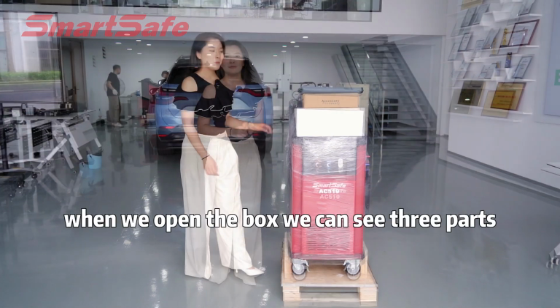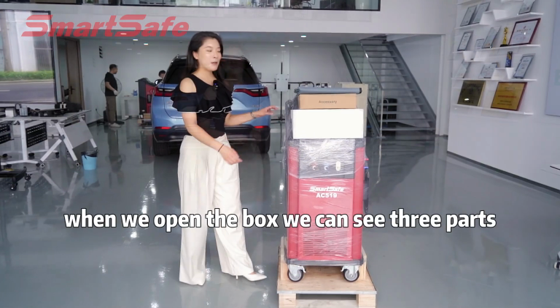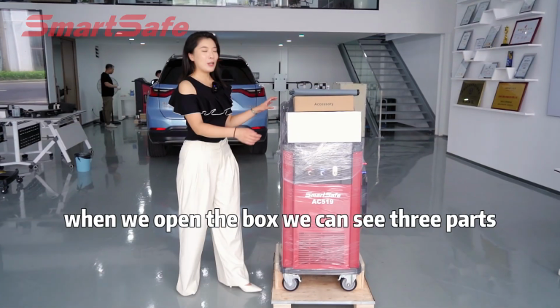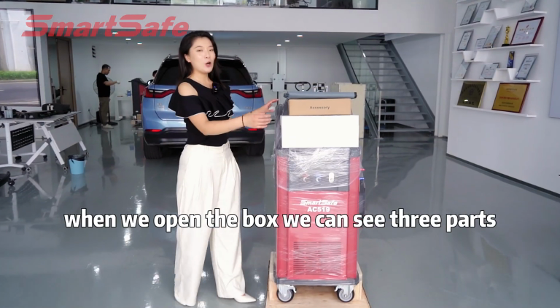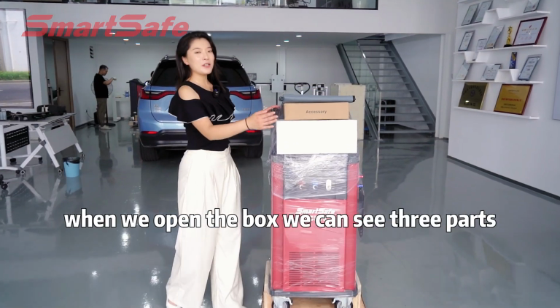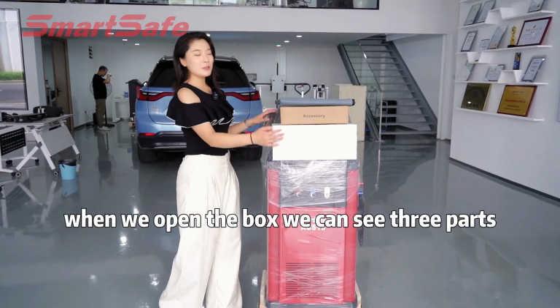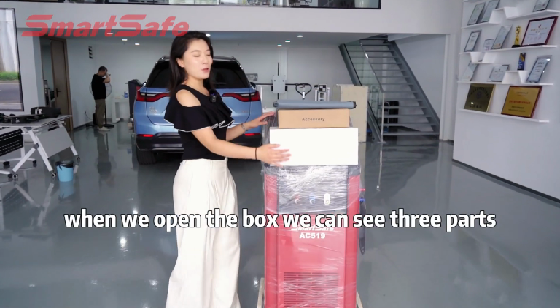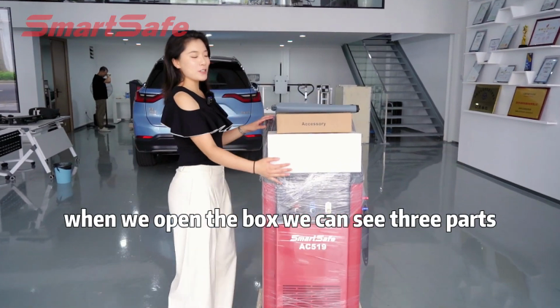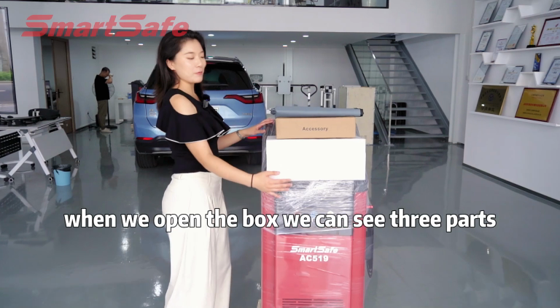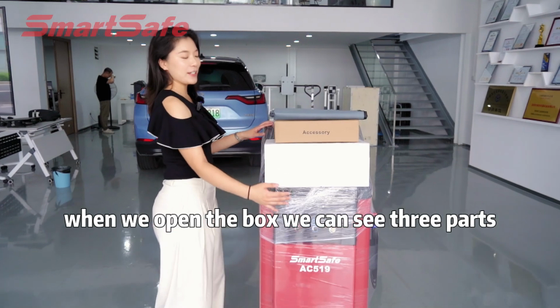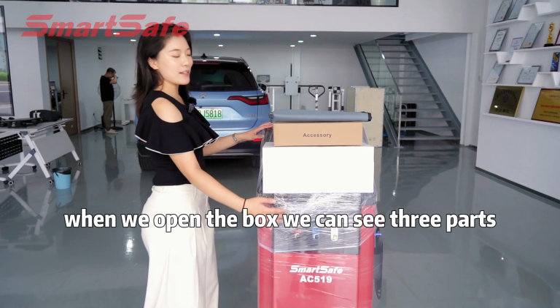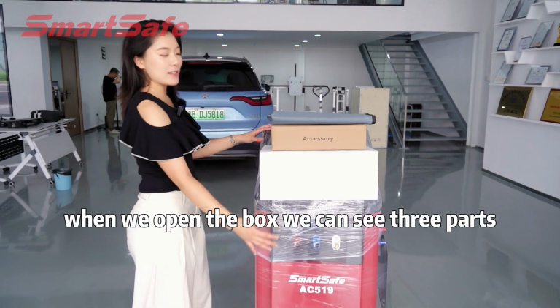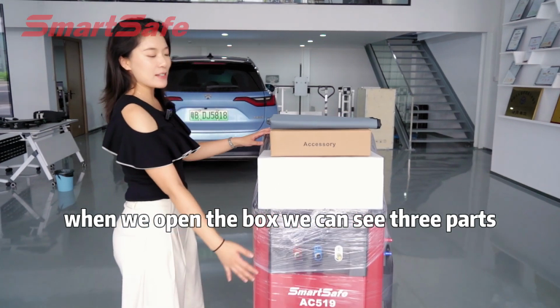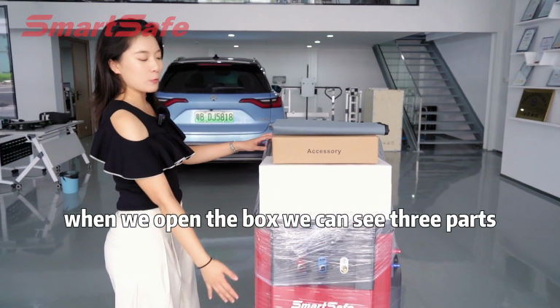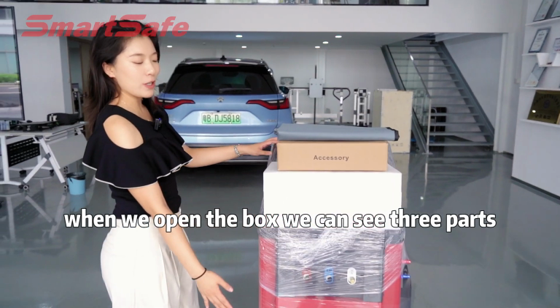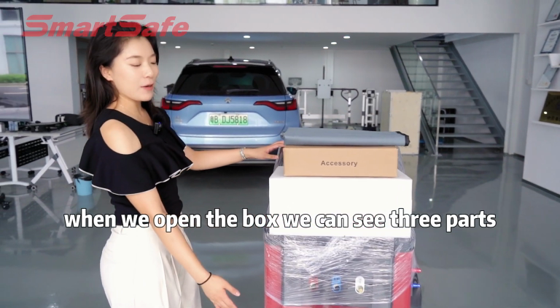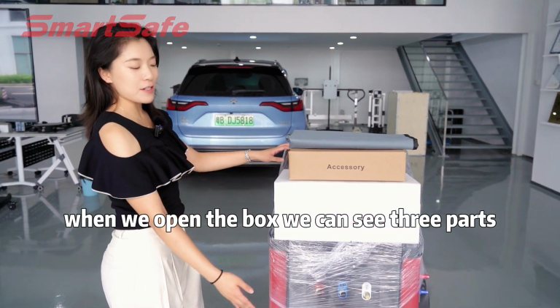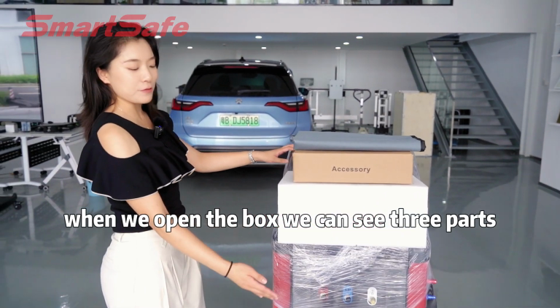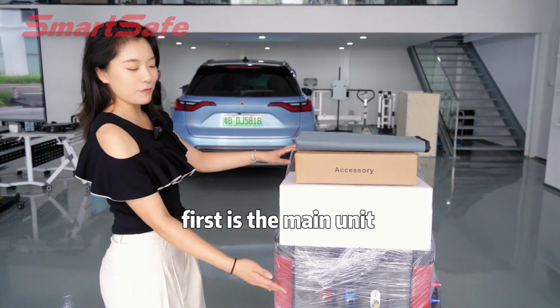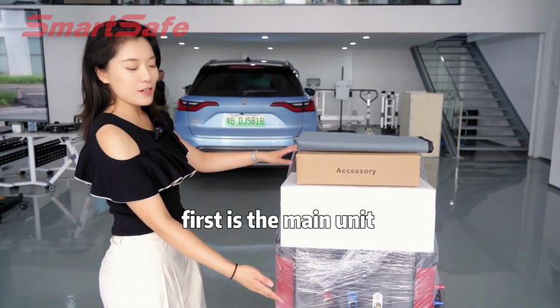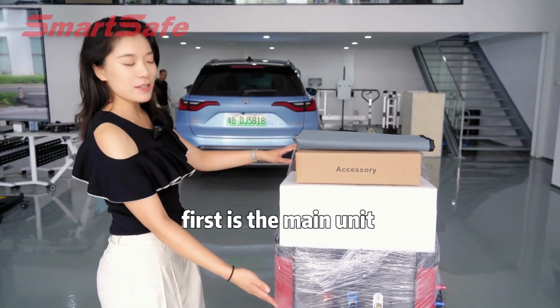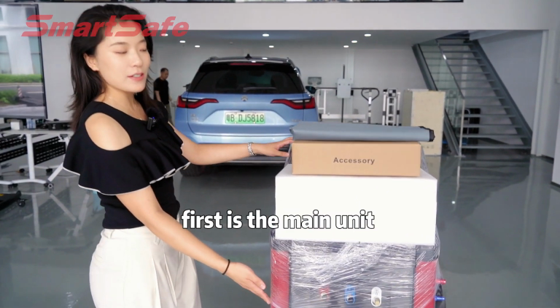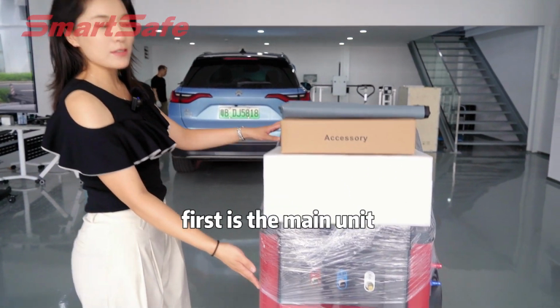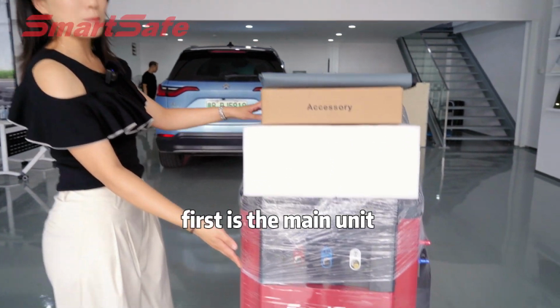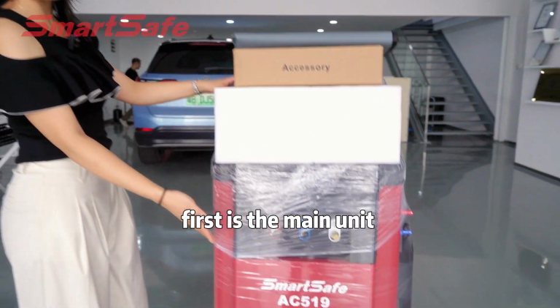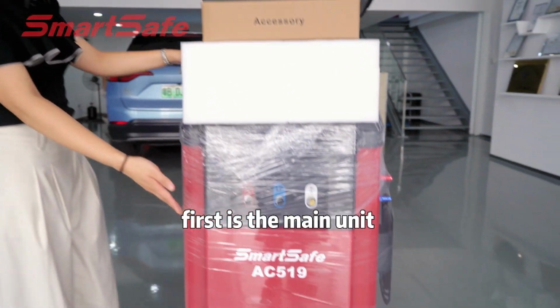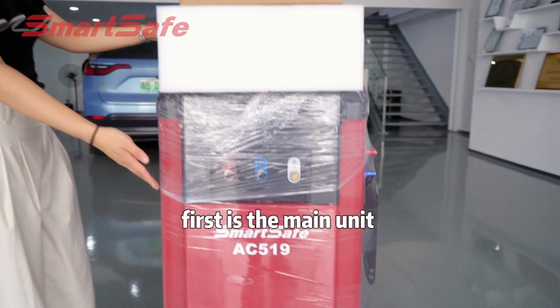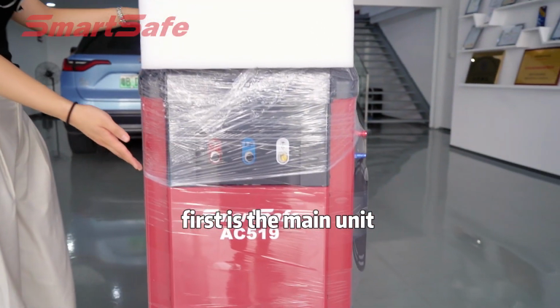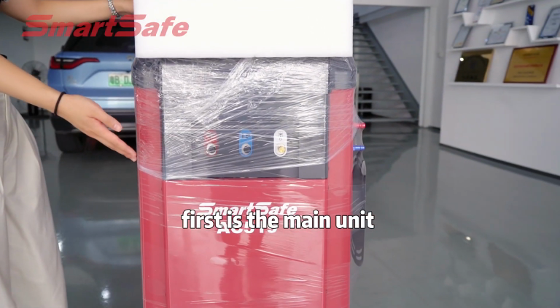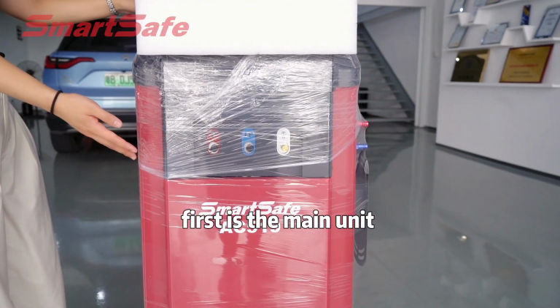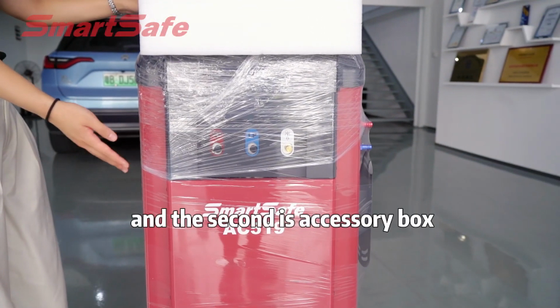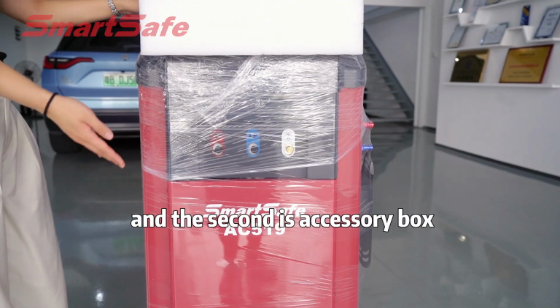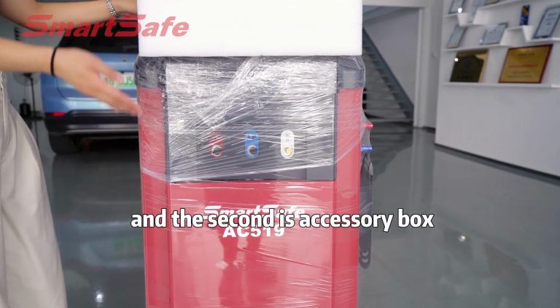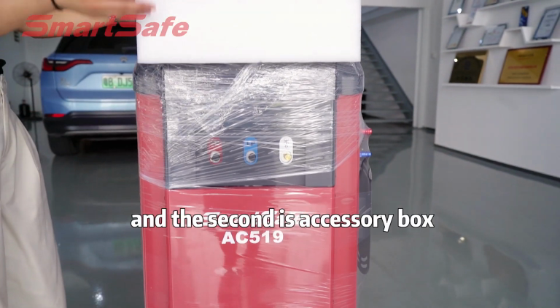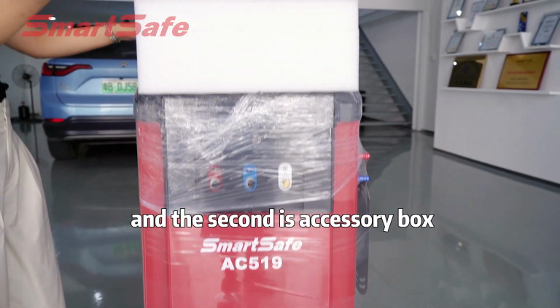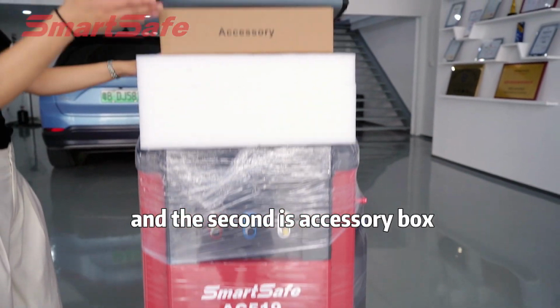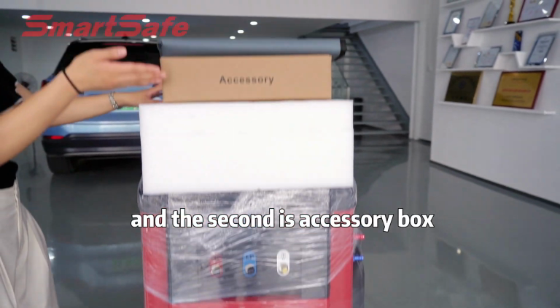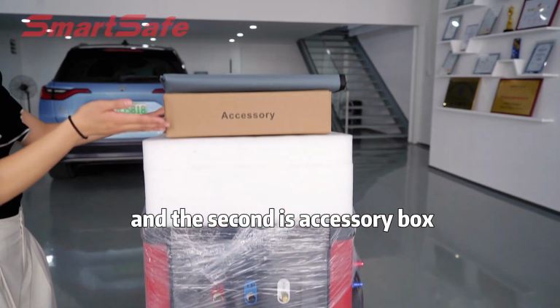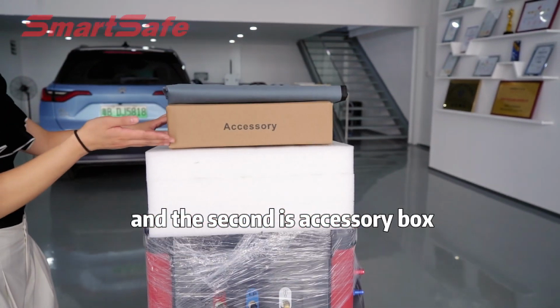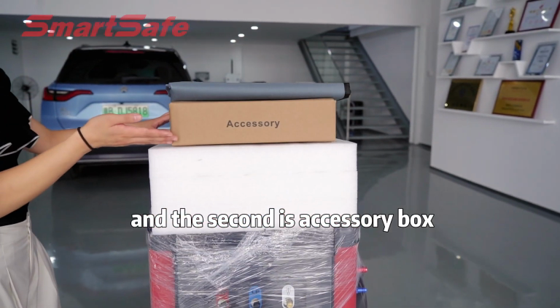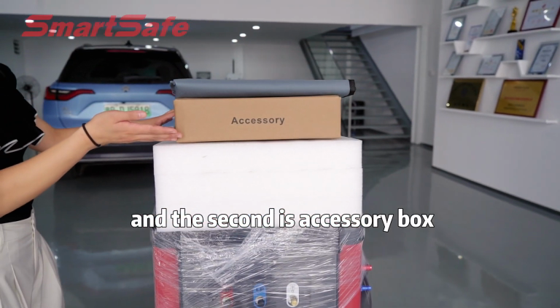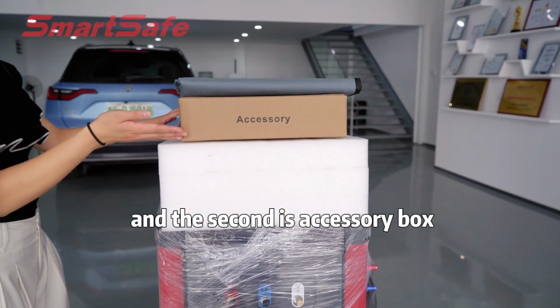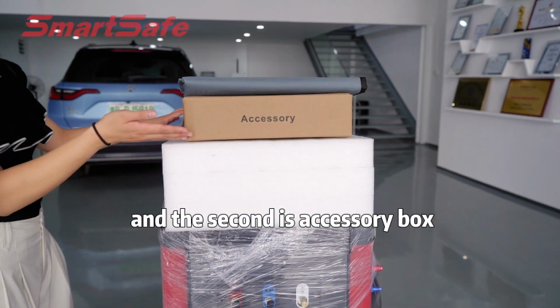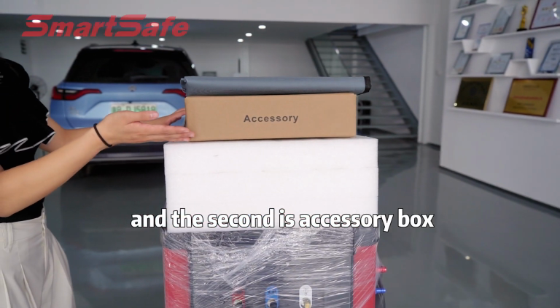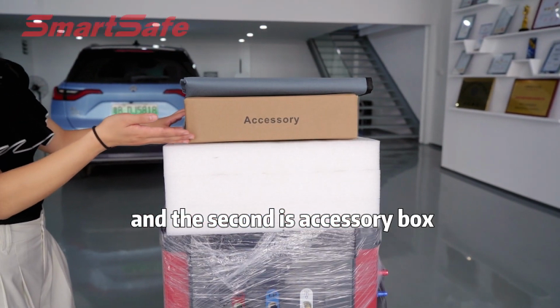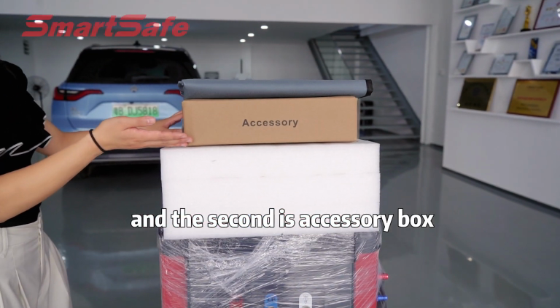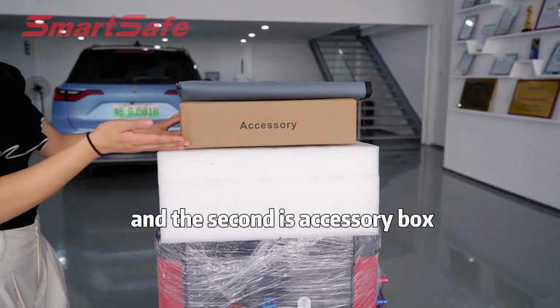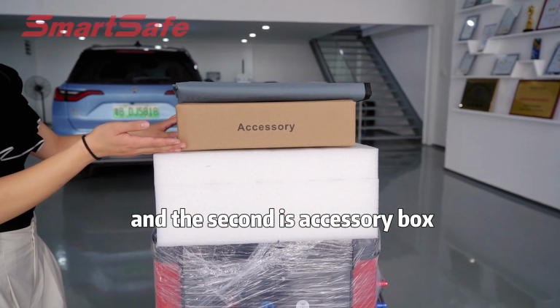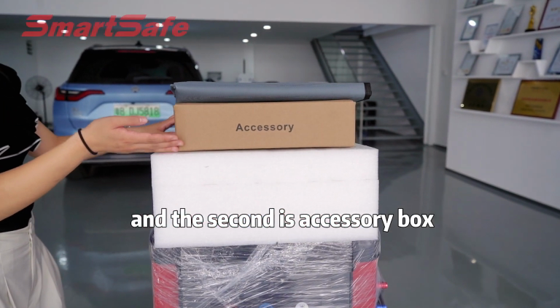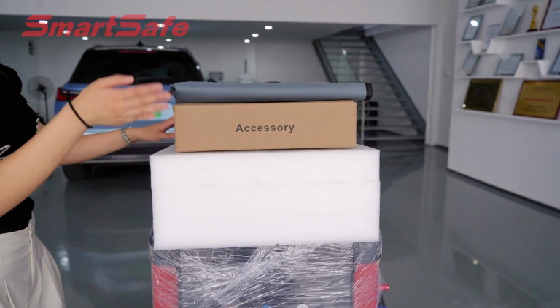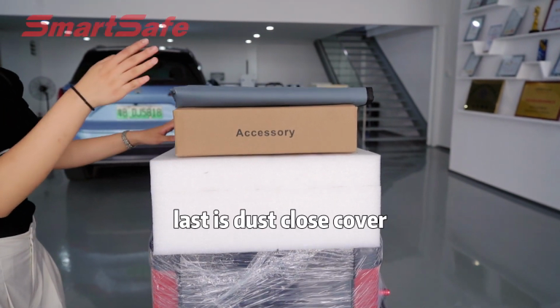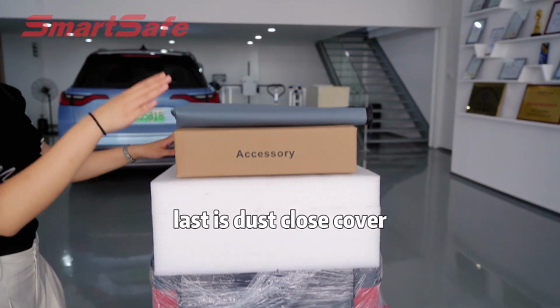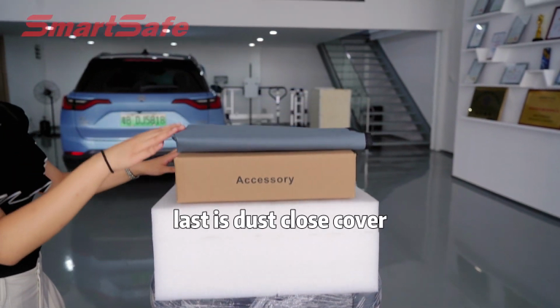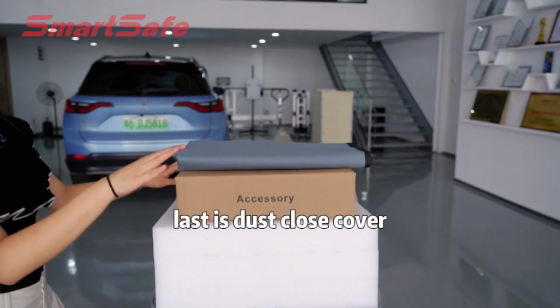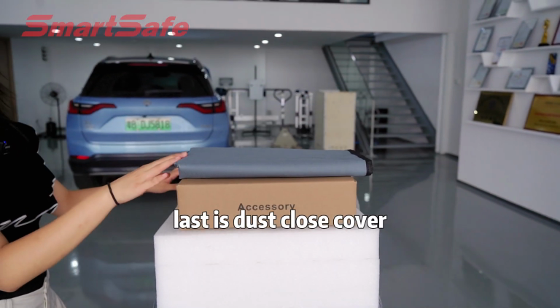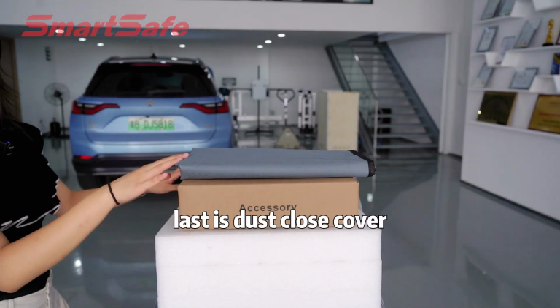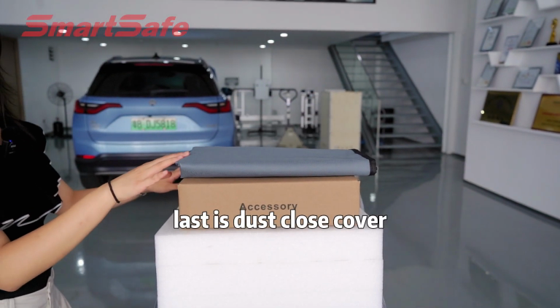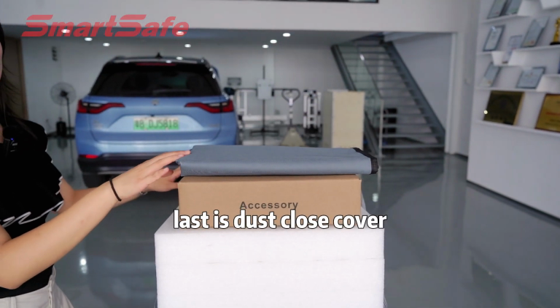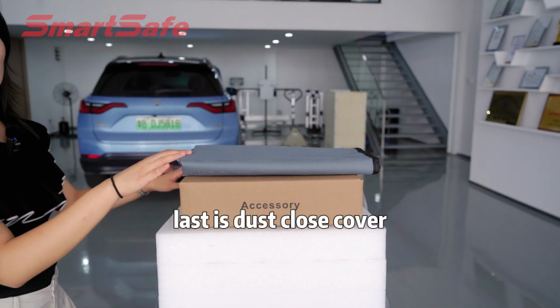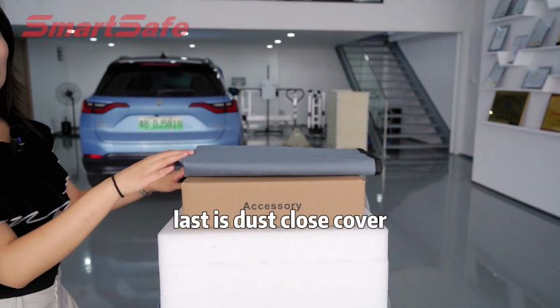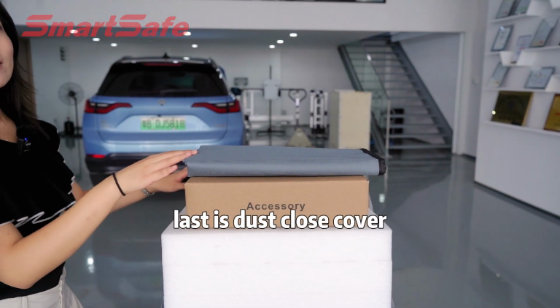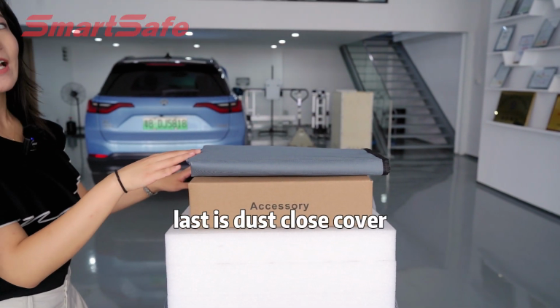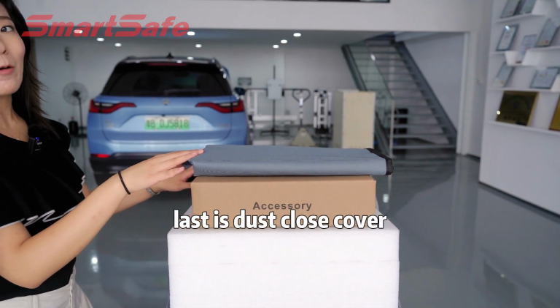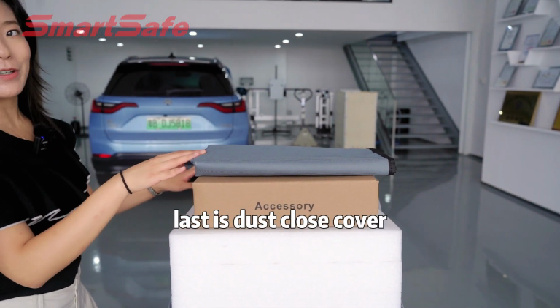When we open the box, we can see three parts. The first is the main unit and the second is the accessory box. The last is the dust cloth cover.